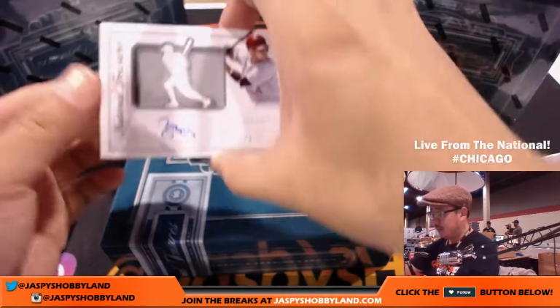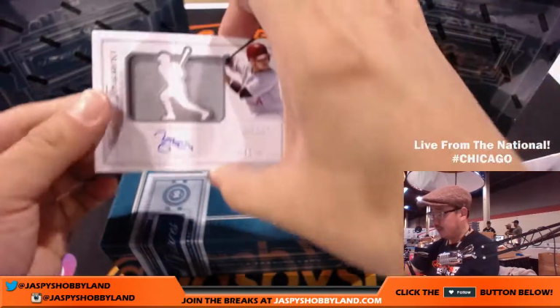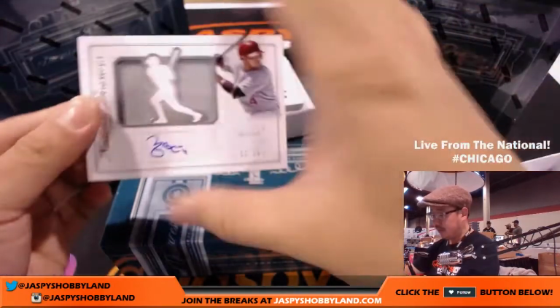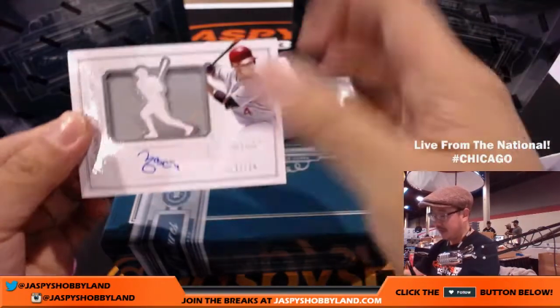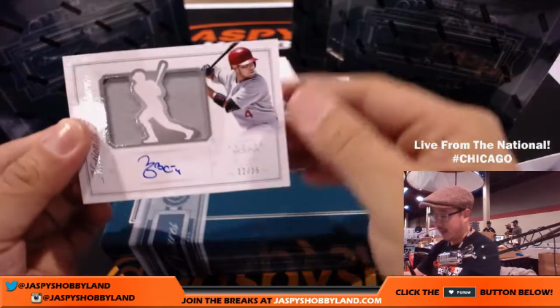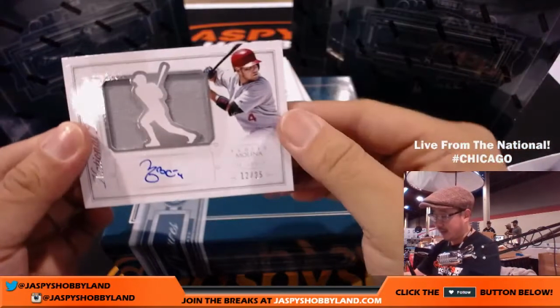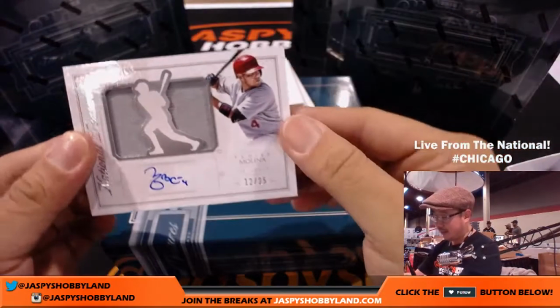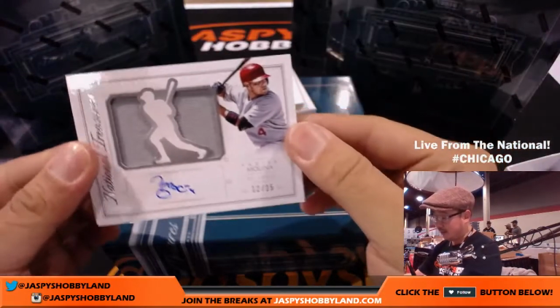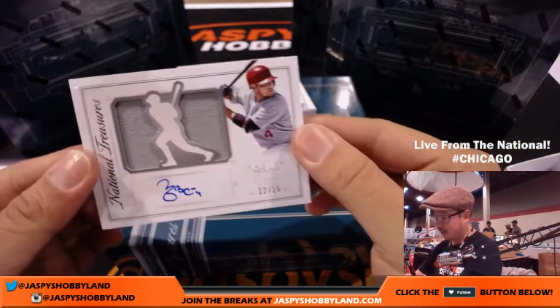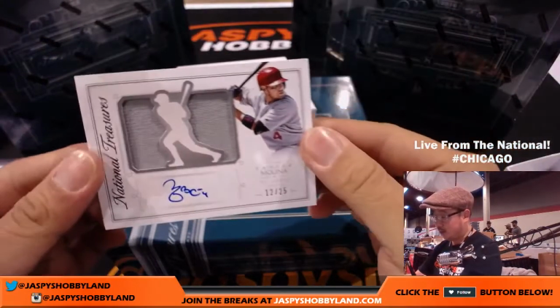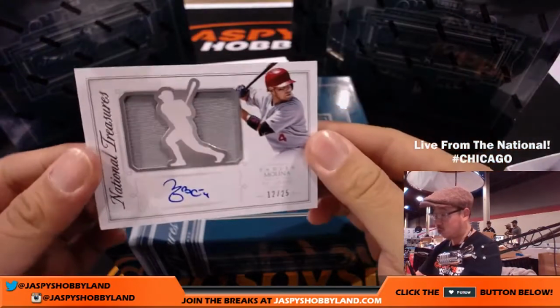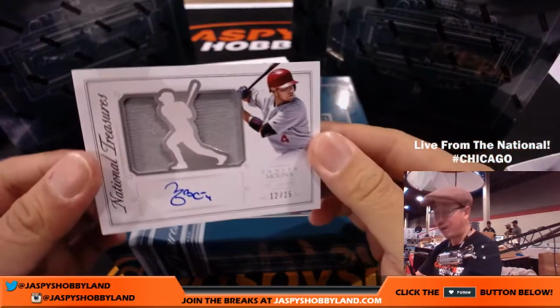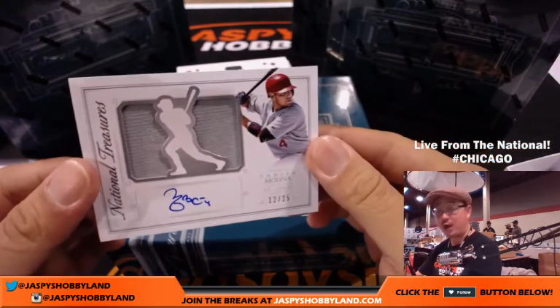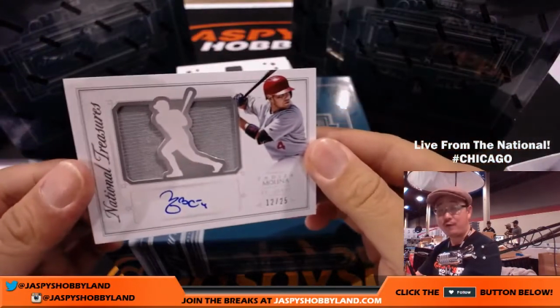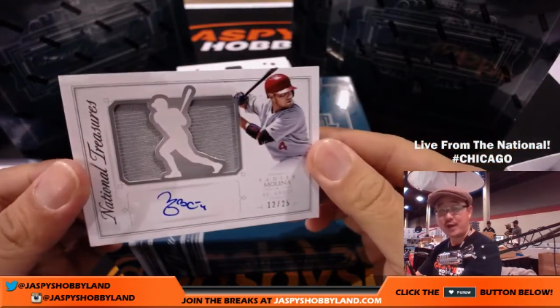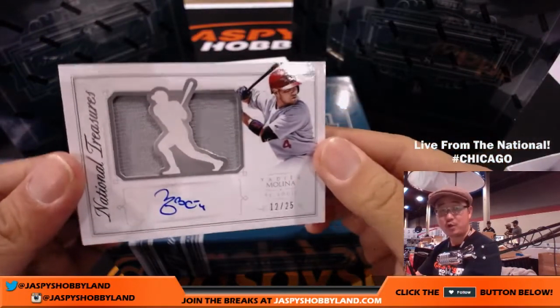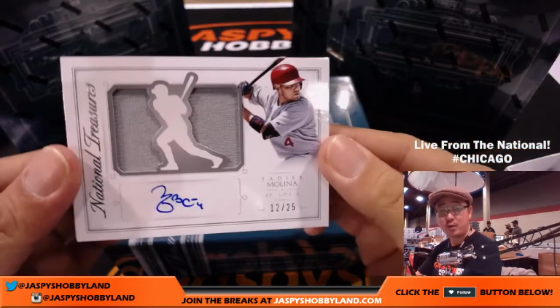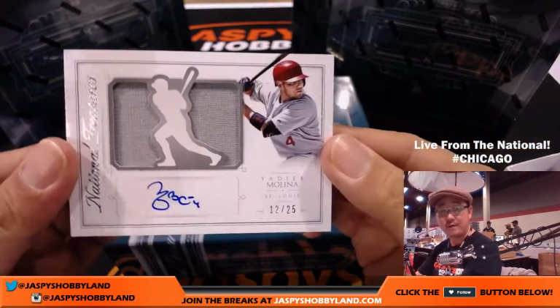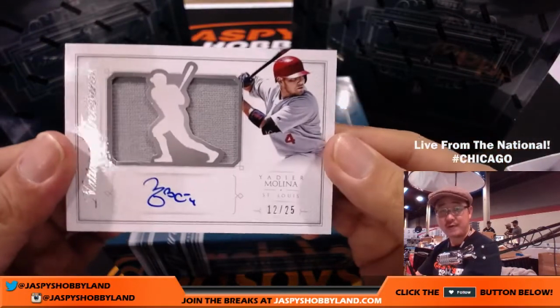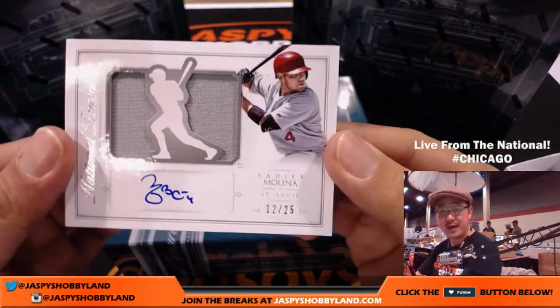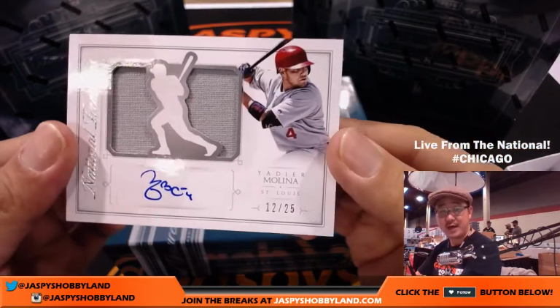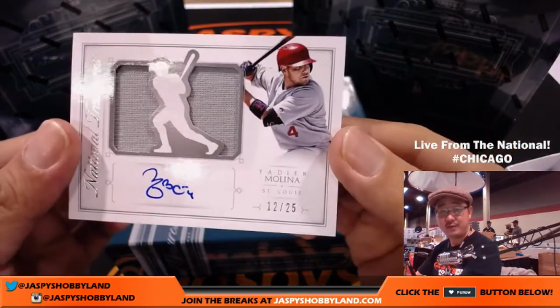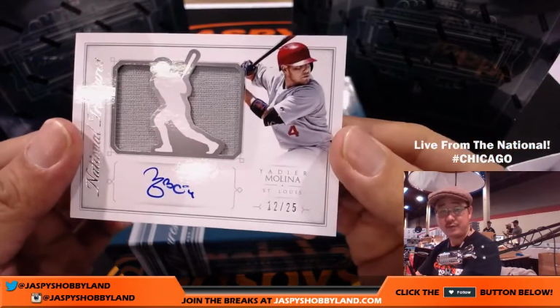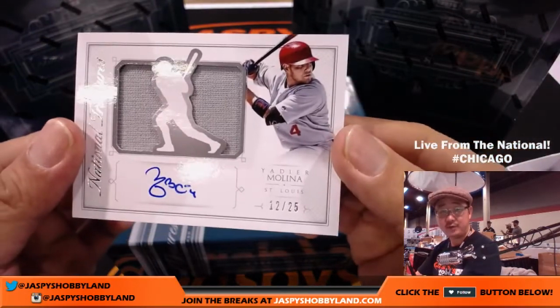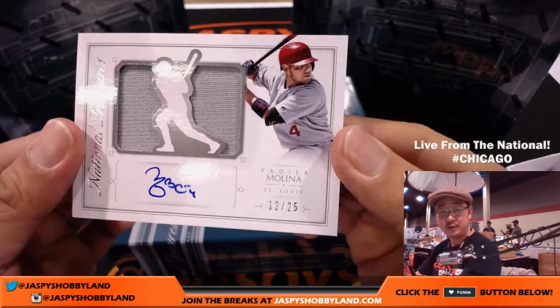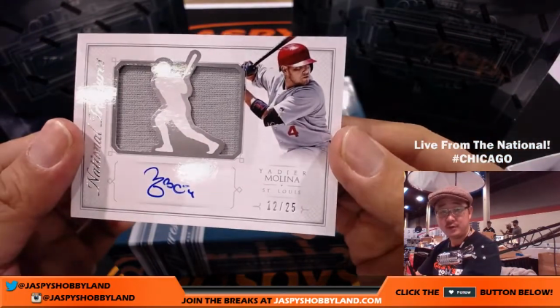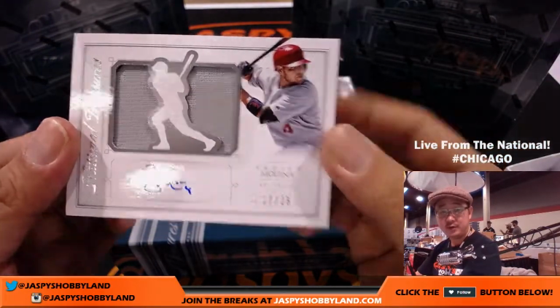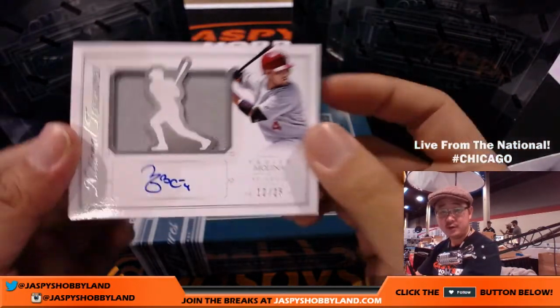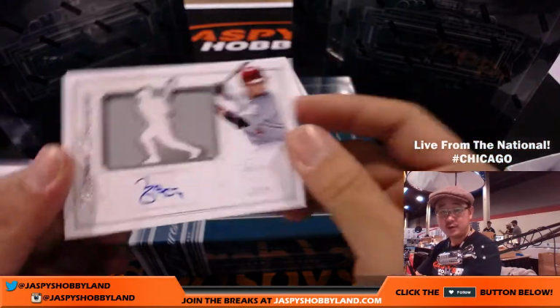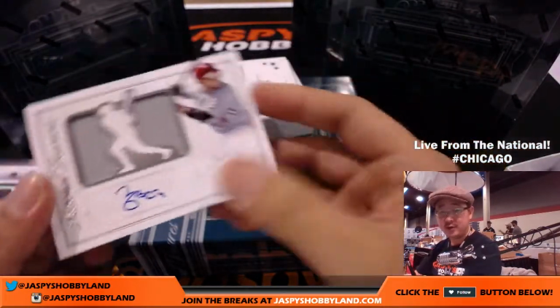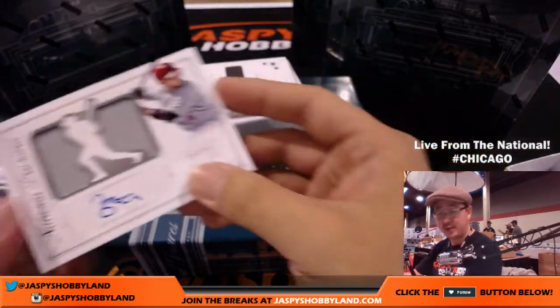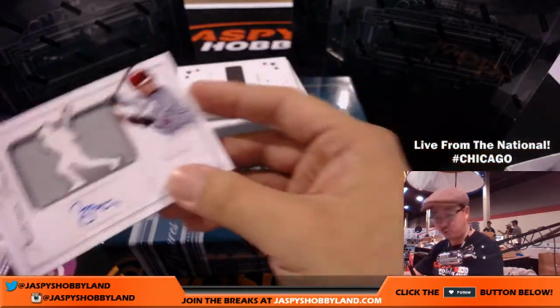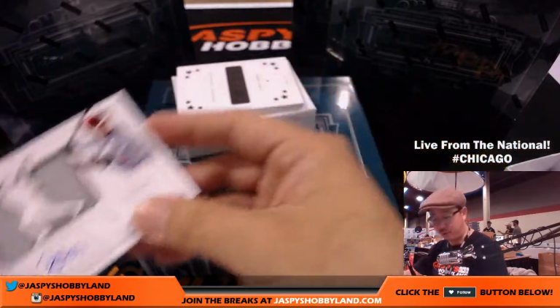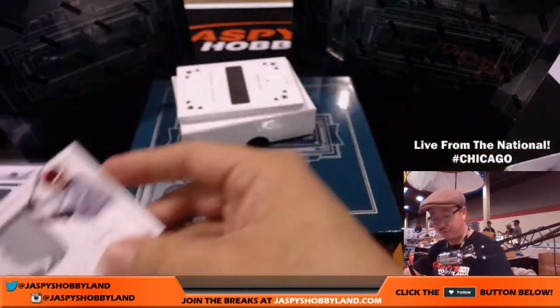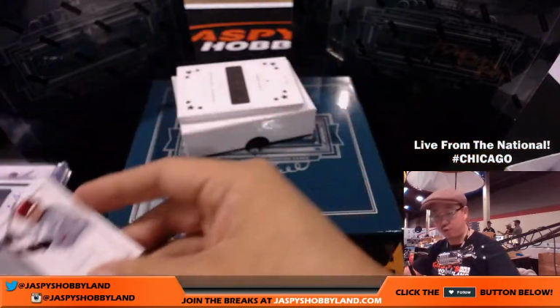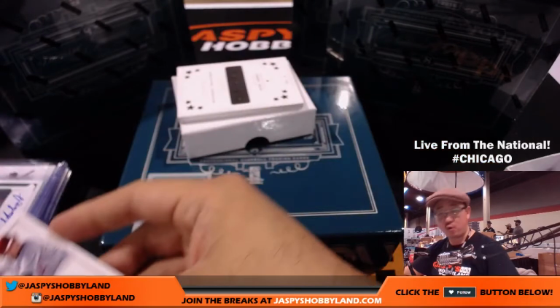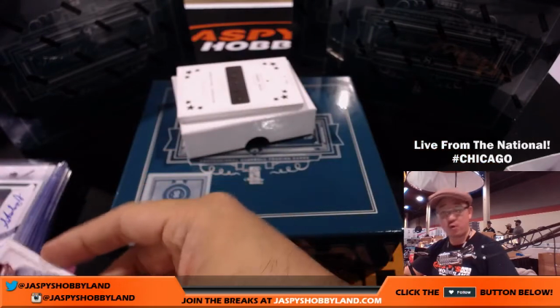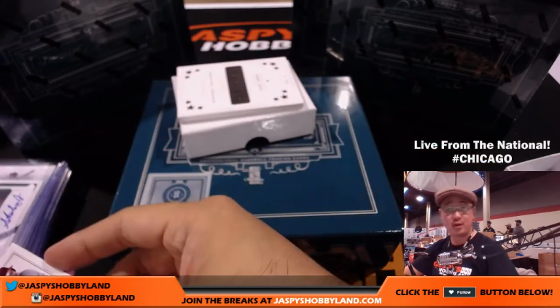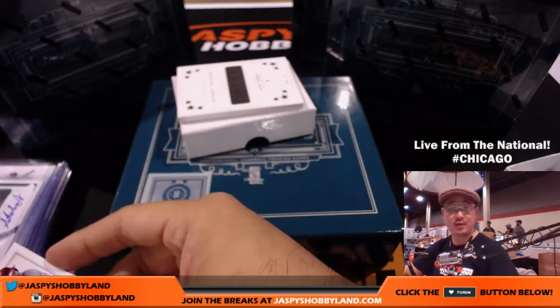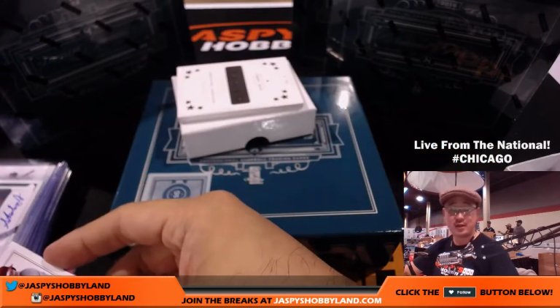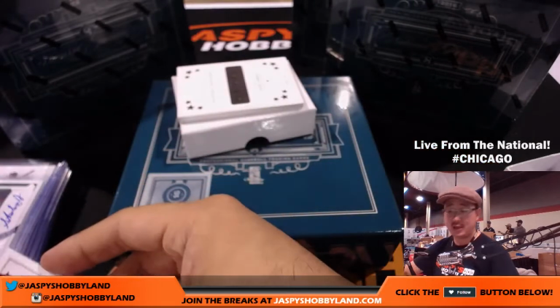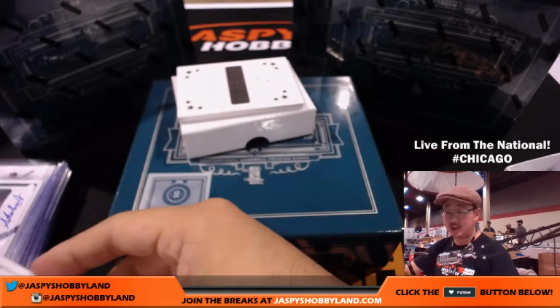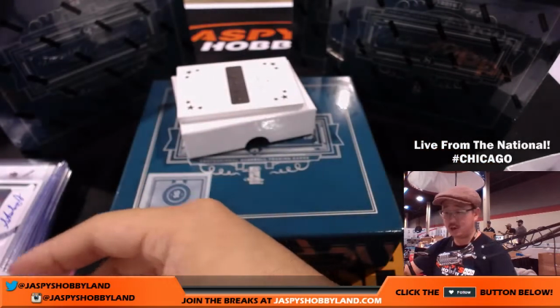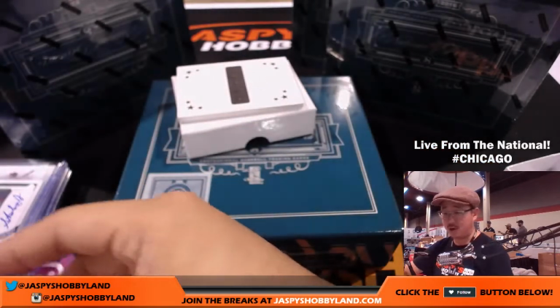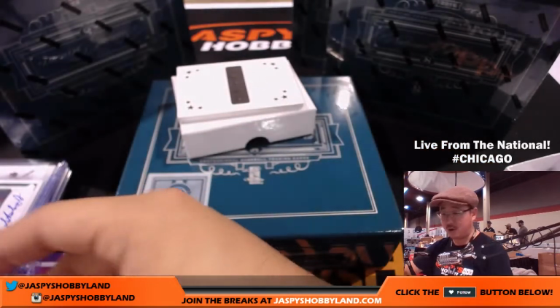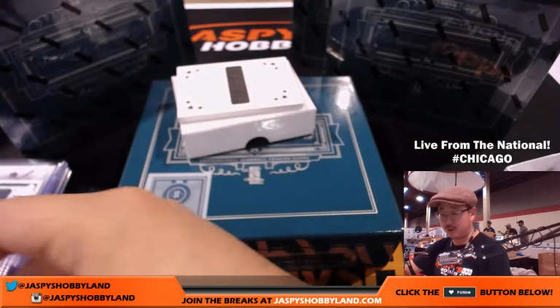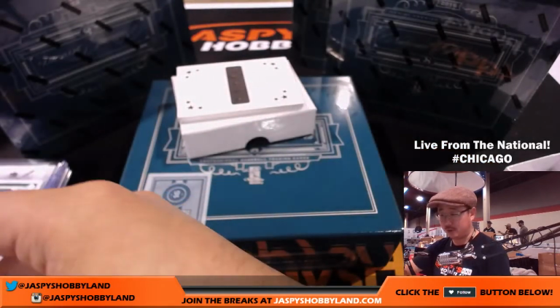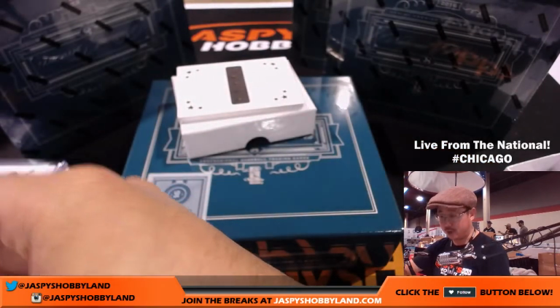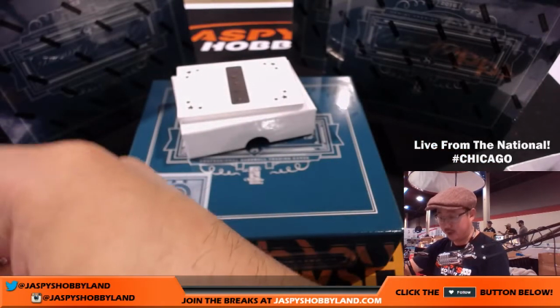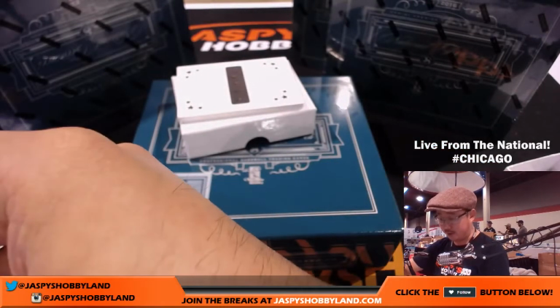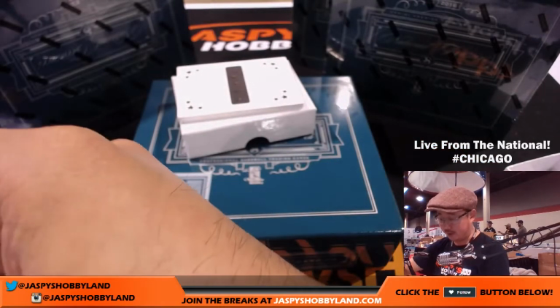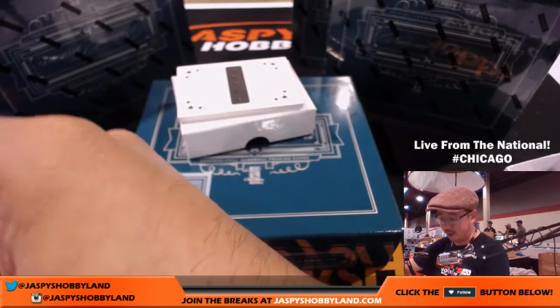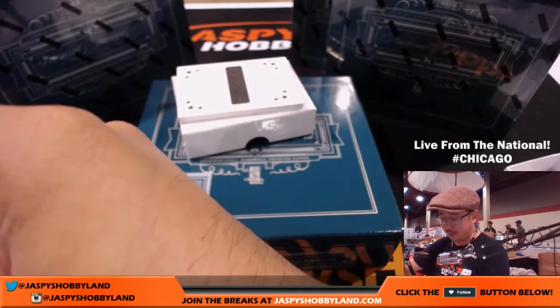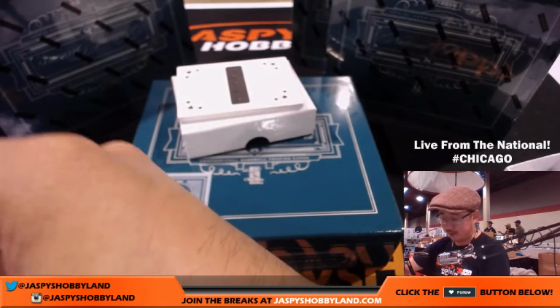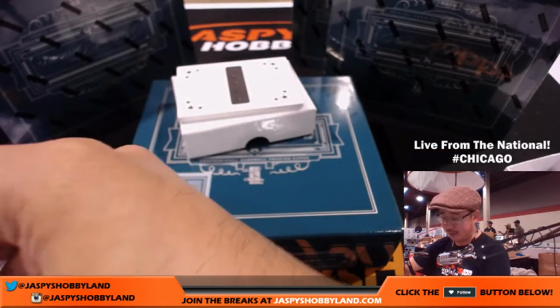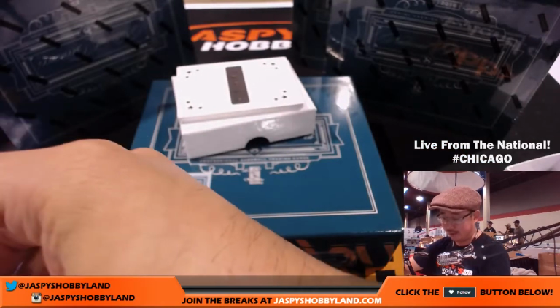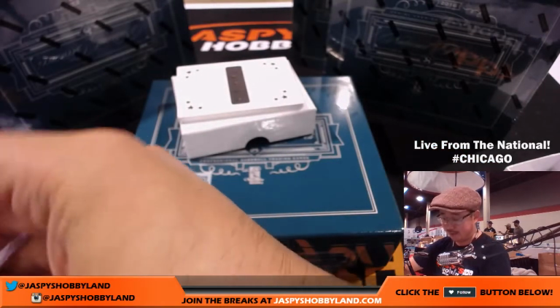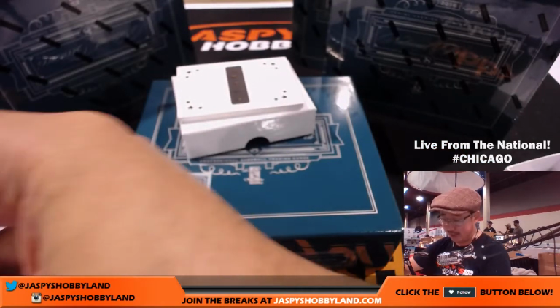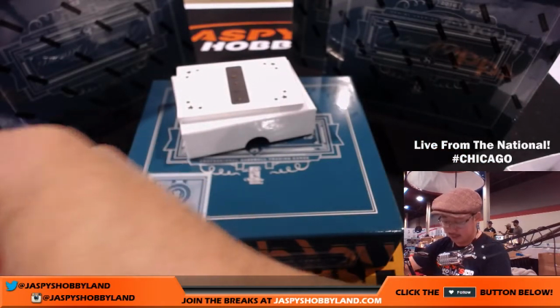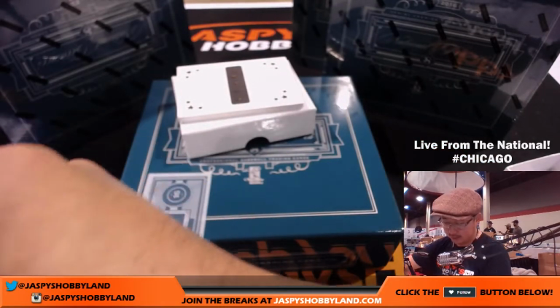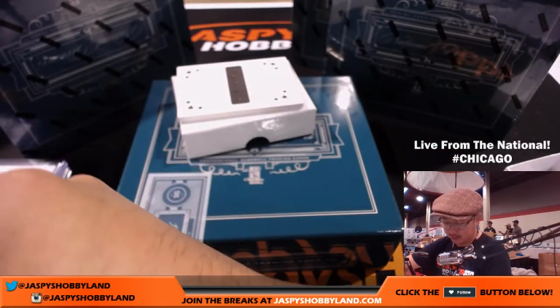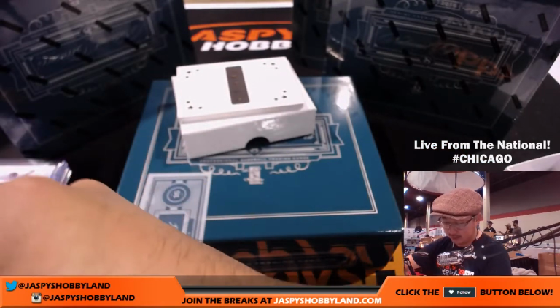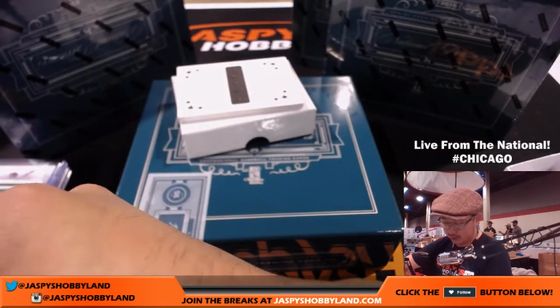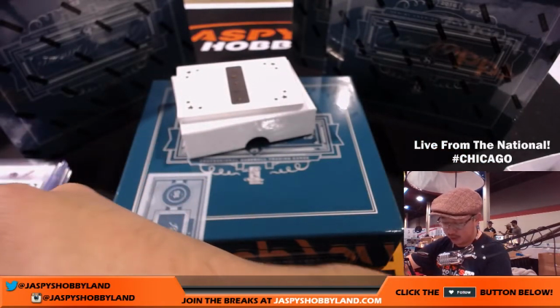Yachty, 12 out of 25. Nice one for the Cardinals. Yachty and Molina having a nice season this year, Sherry.